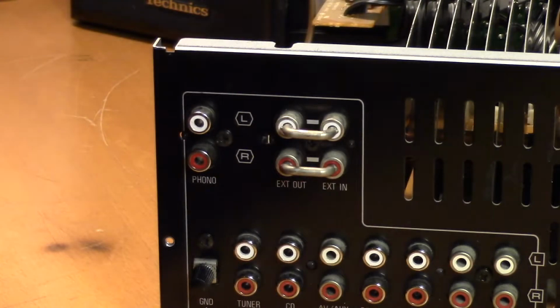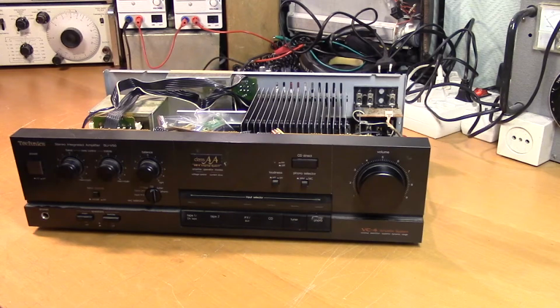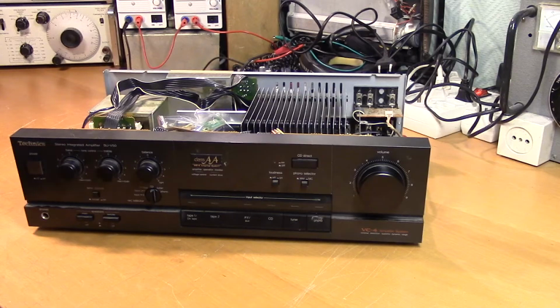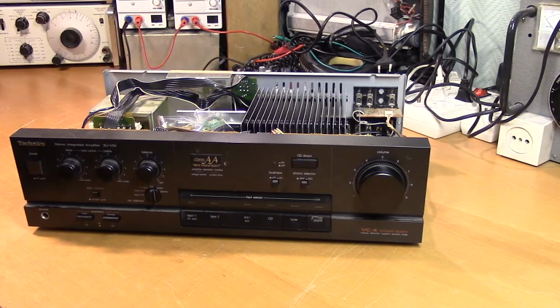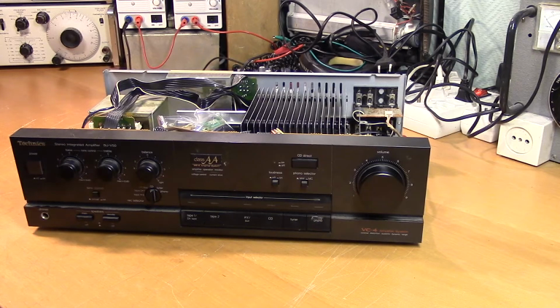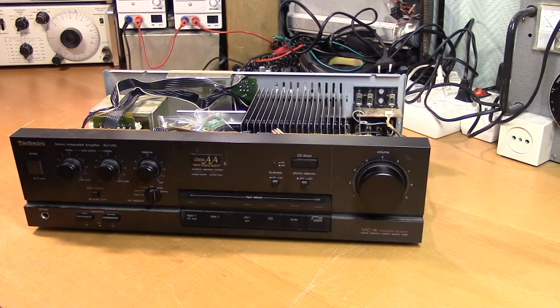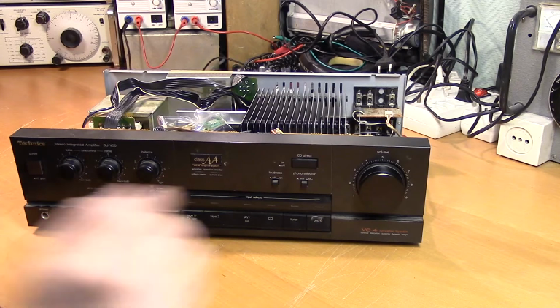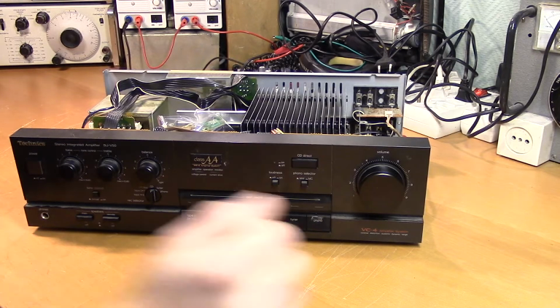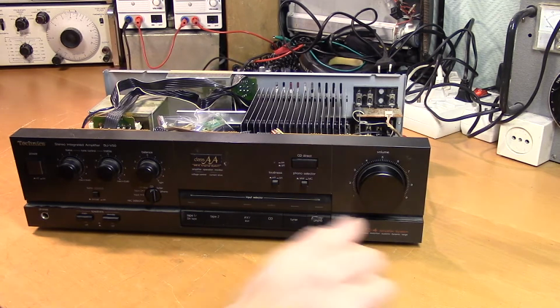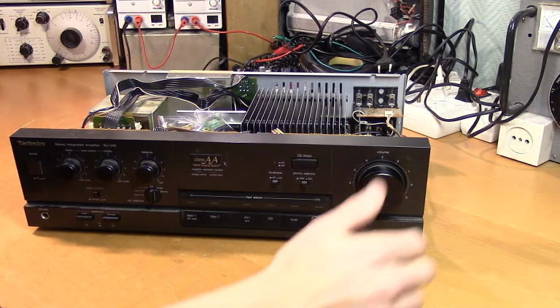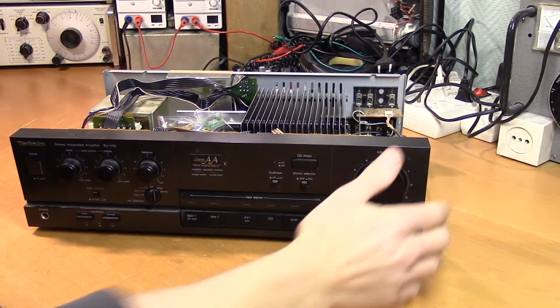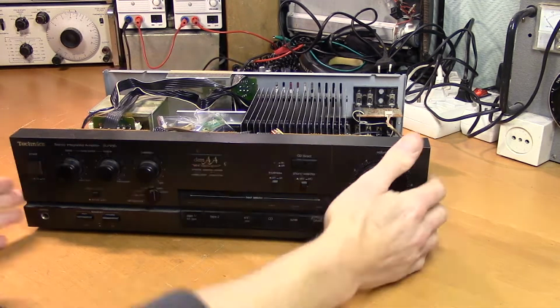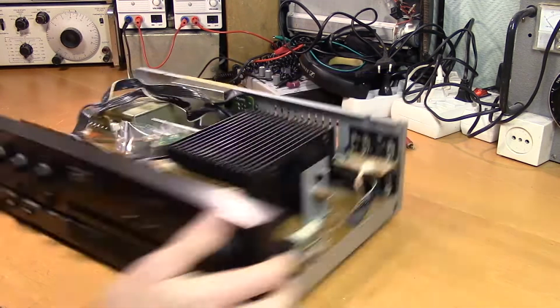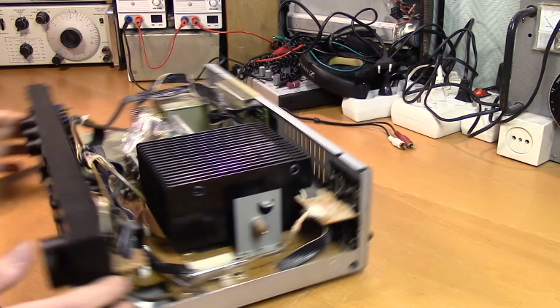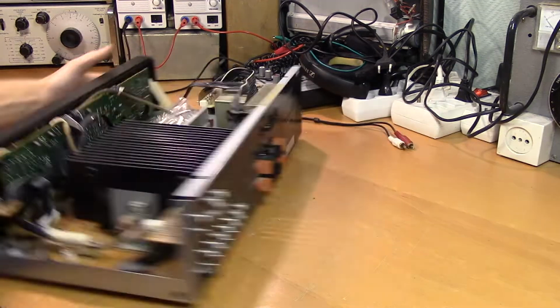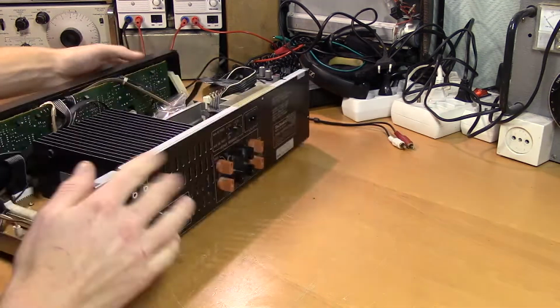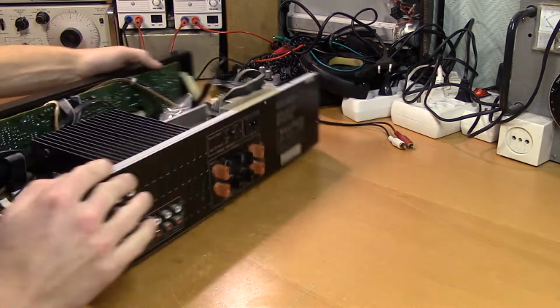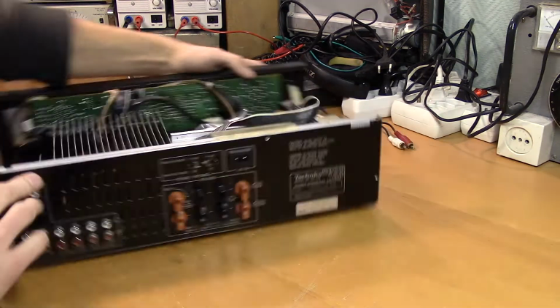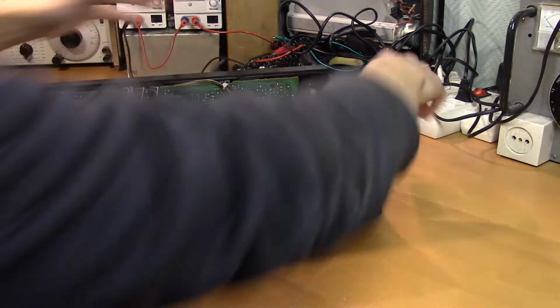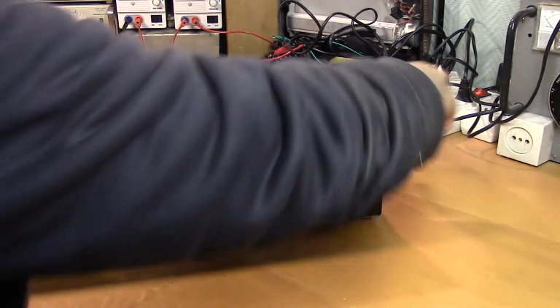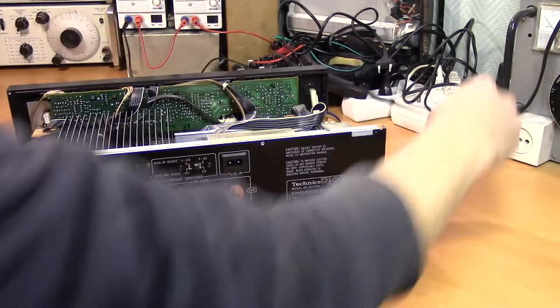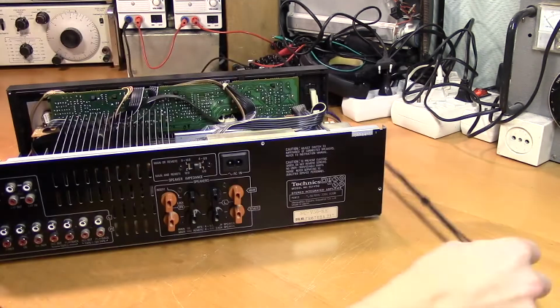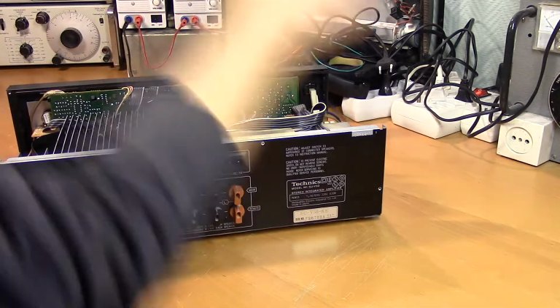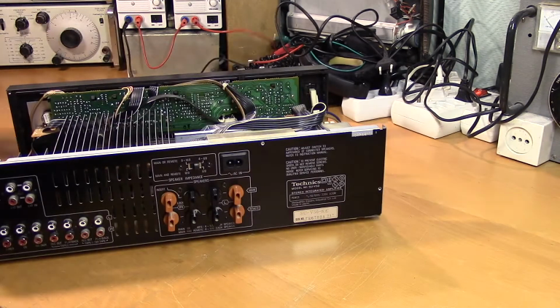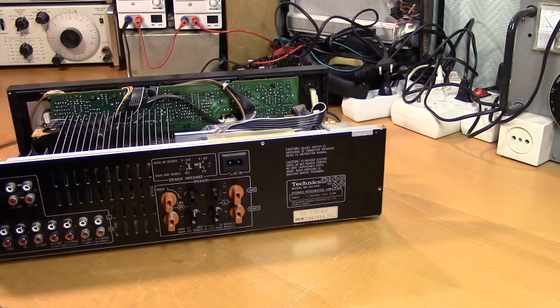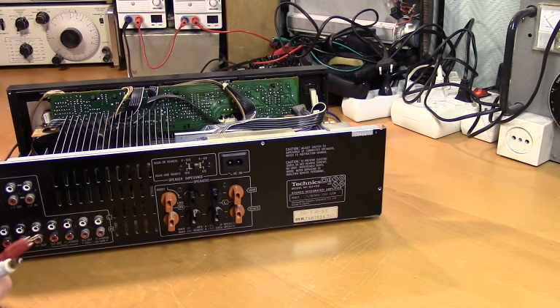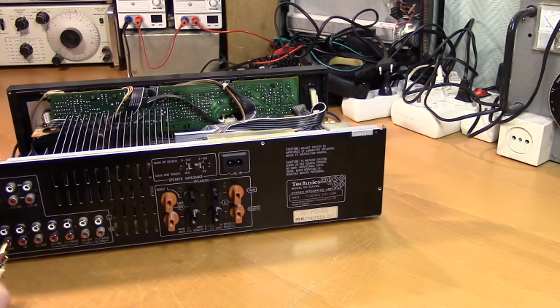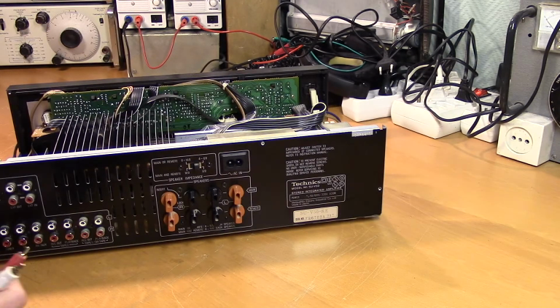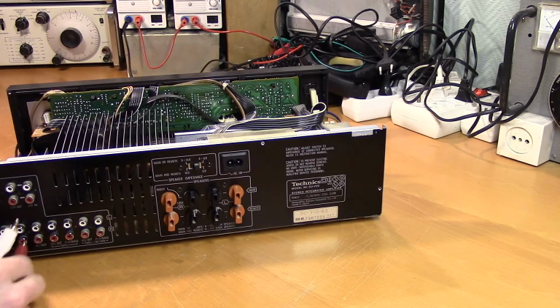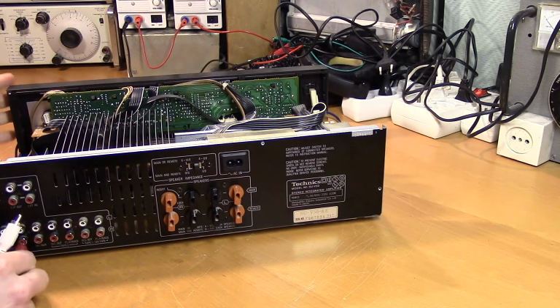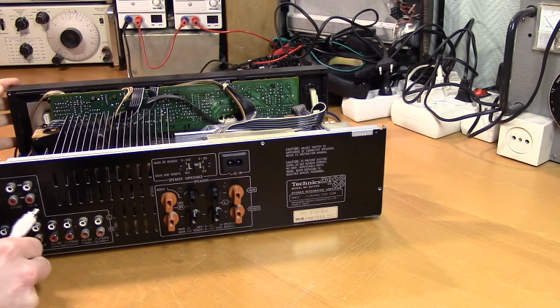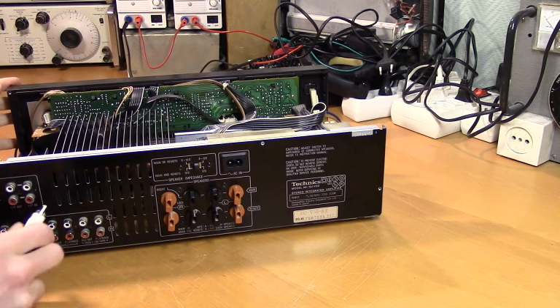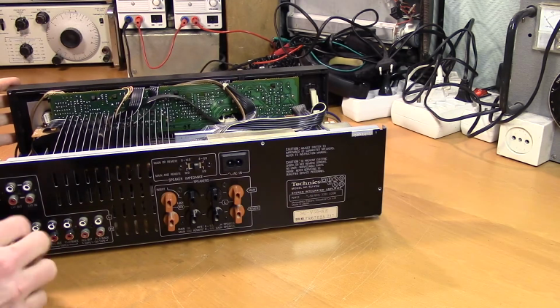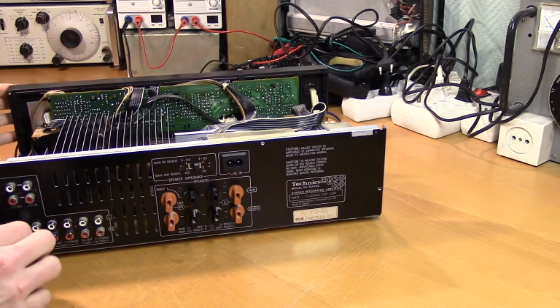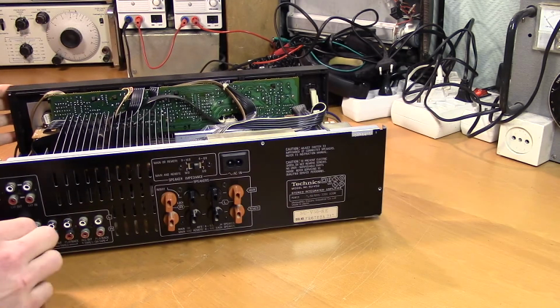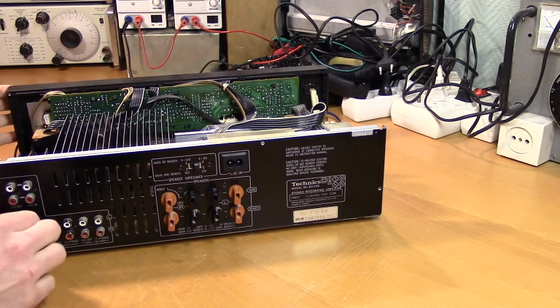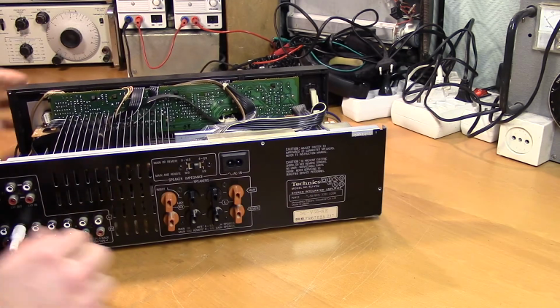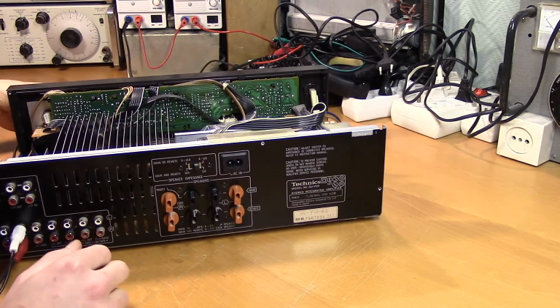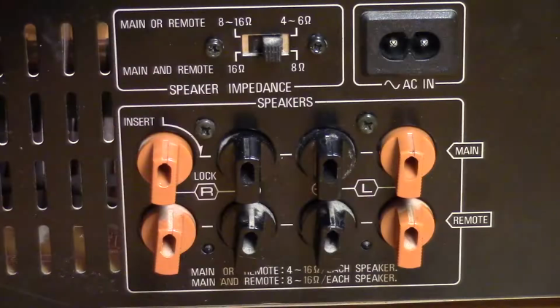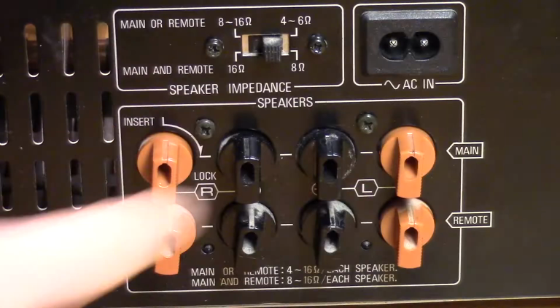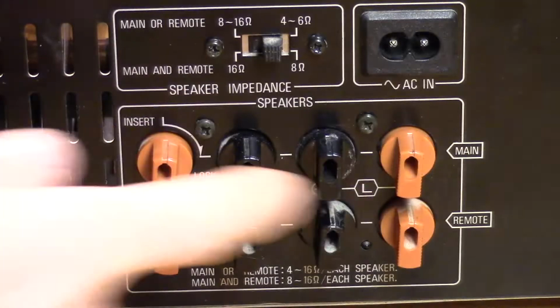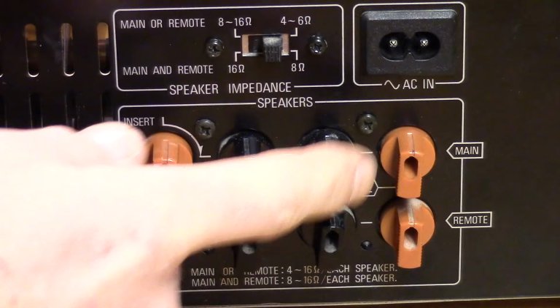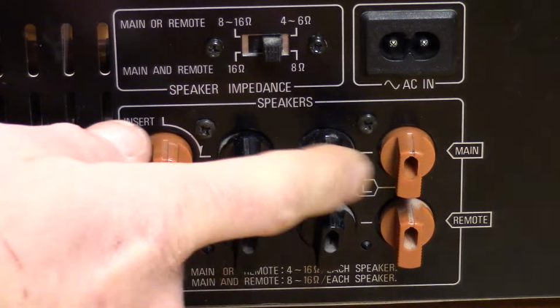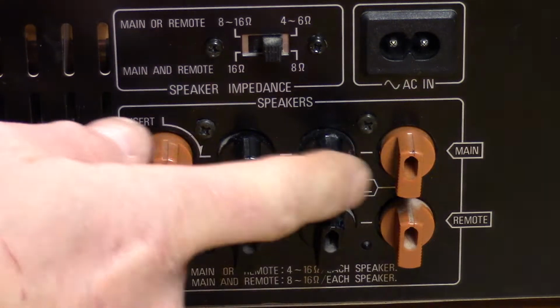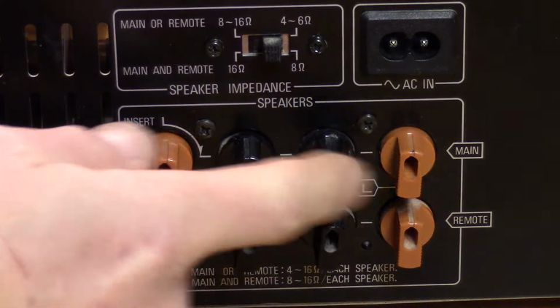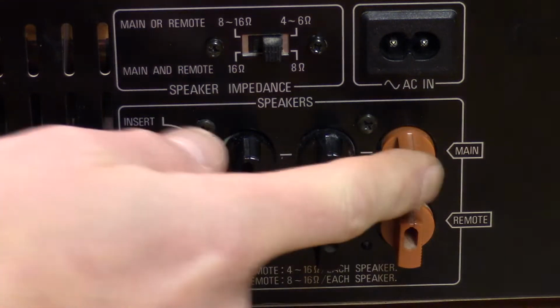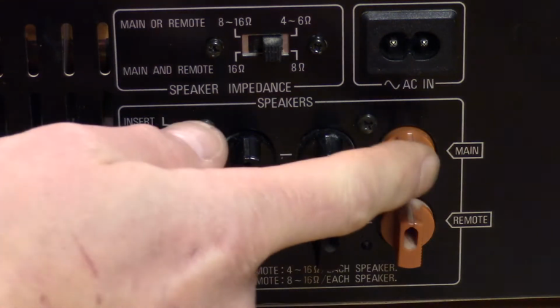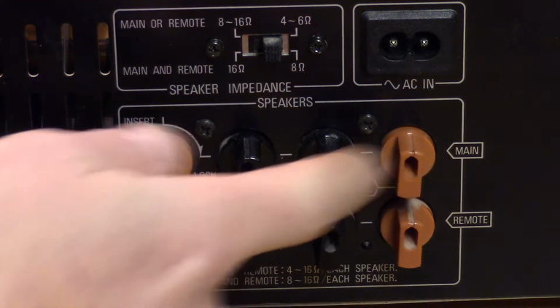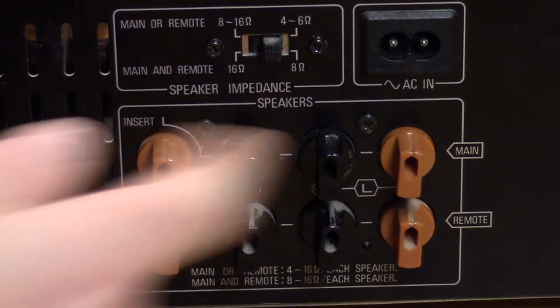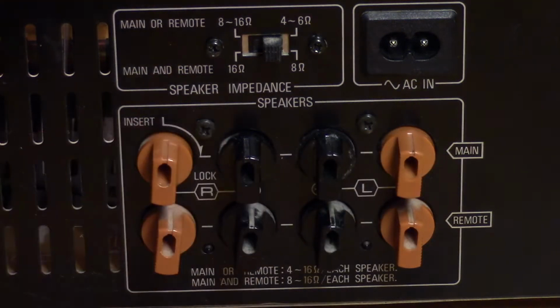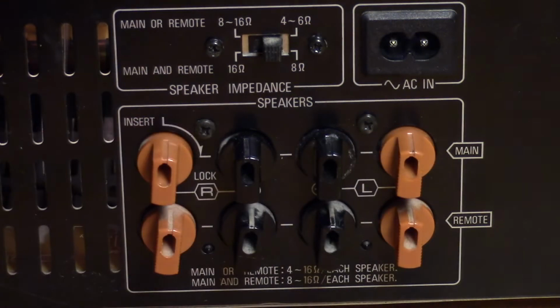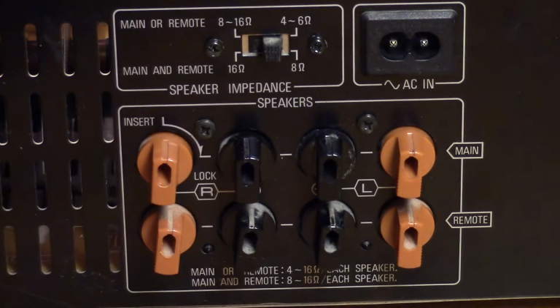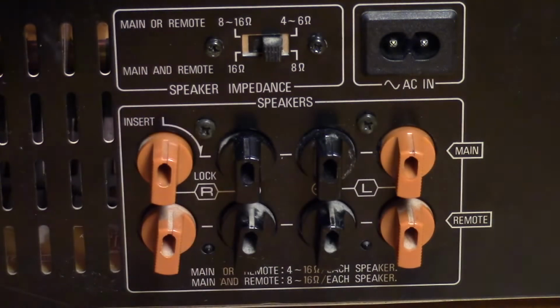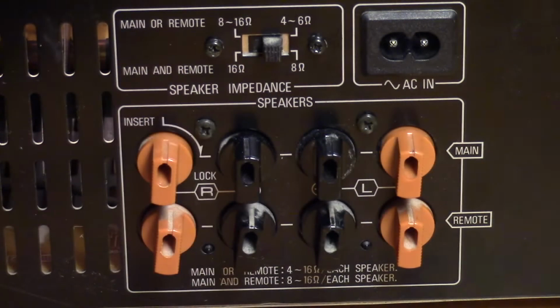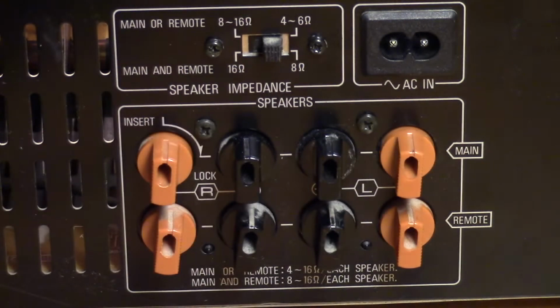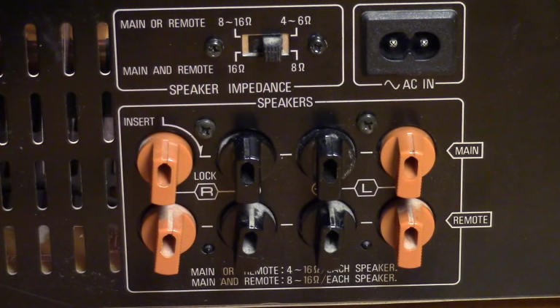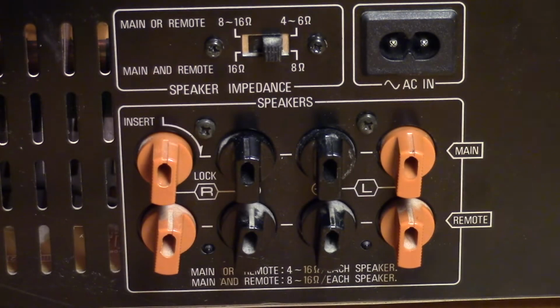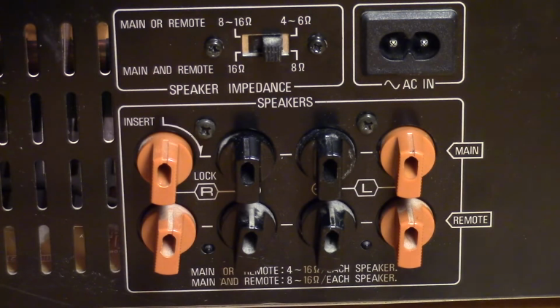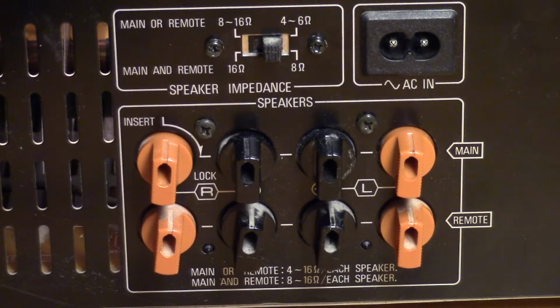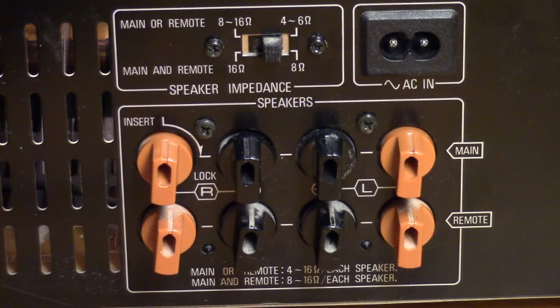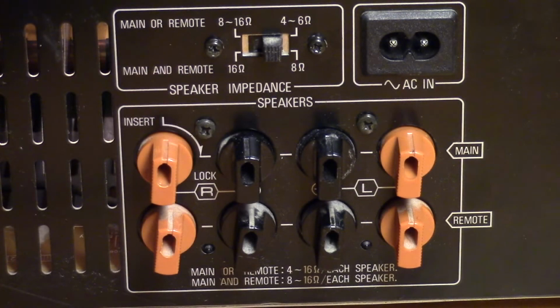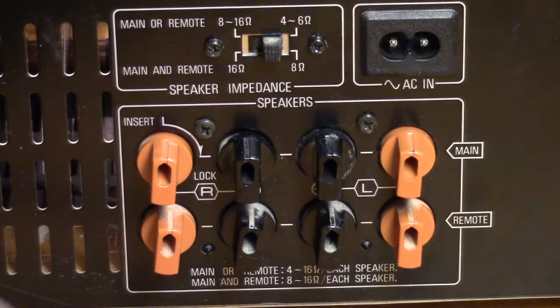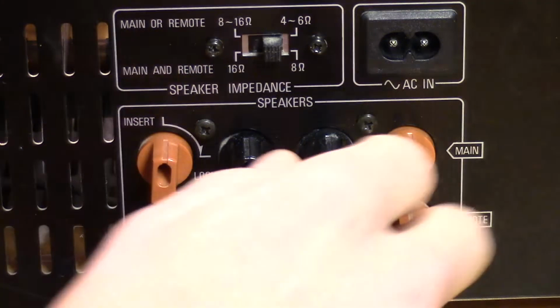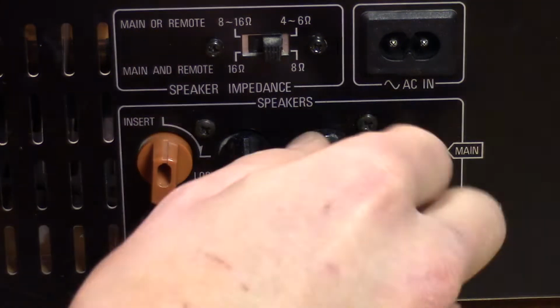Let's test it out. Let's test the newly repaired speaker terminals.